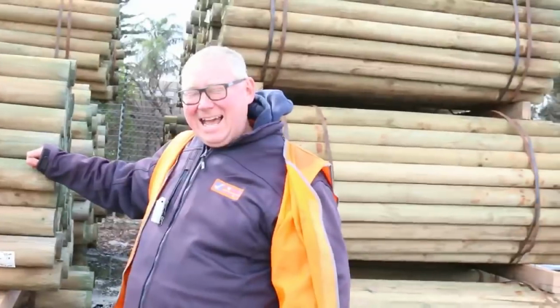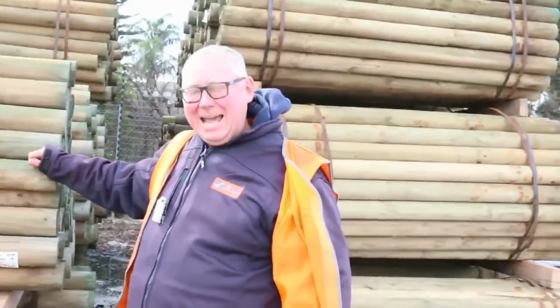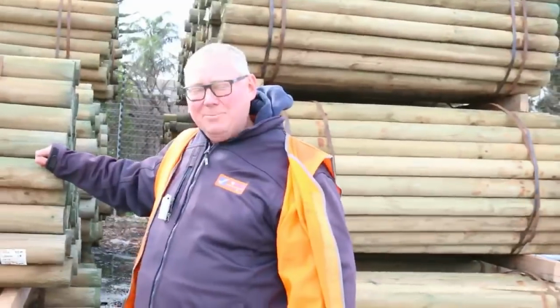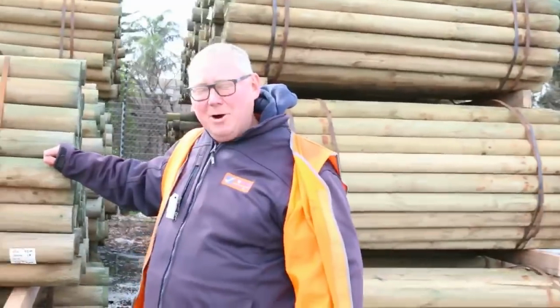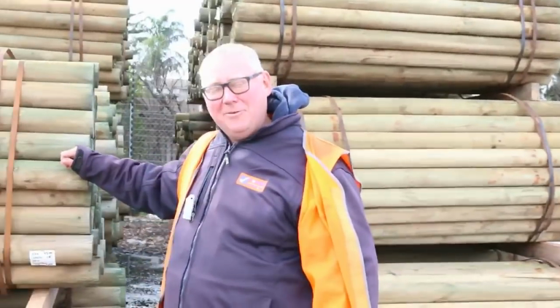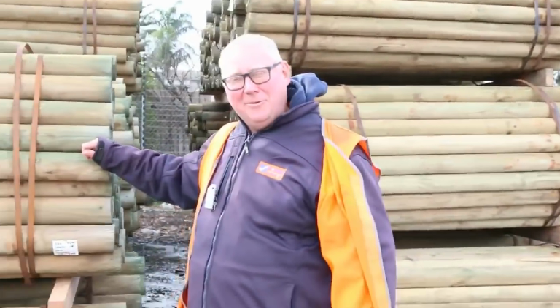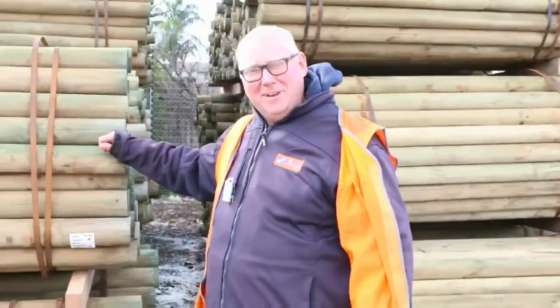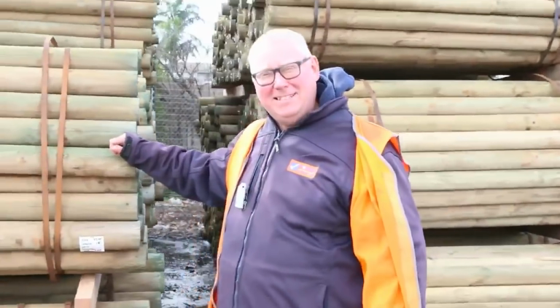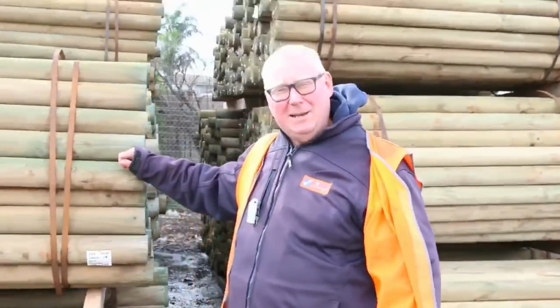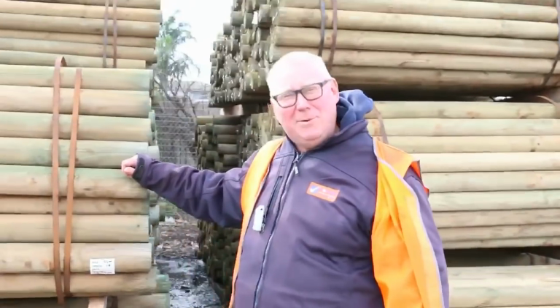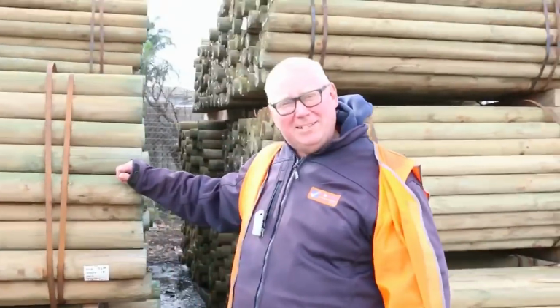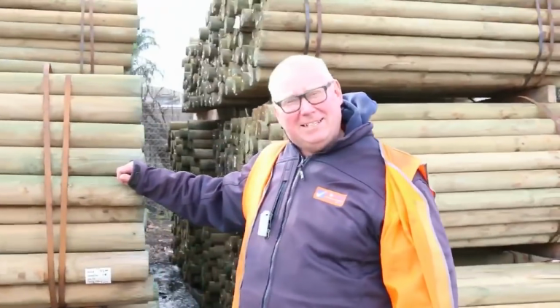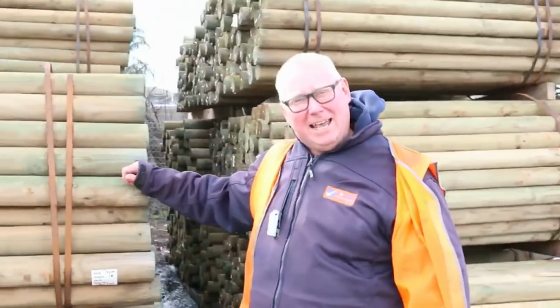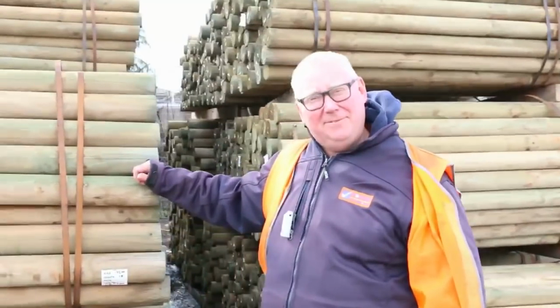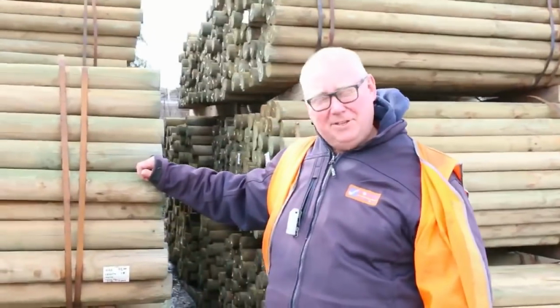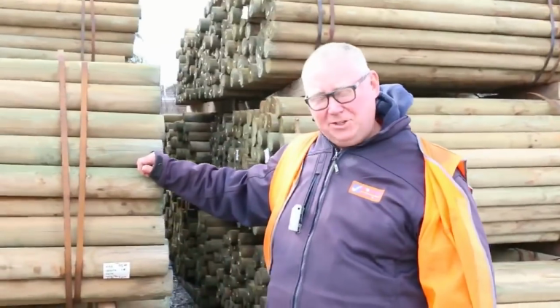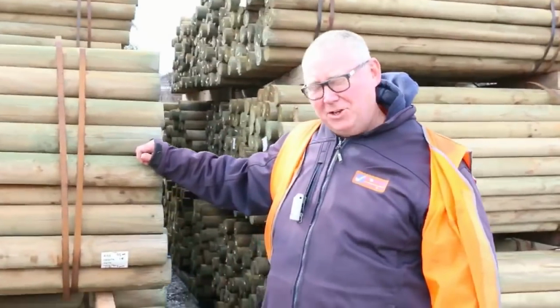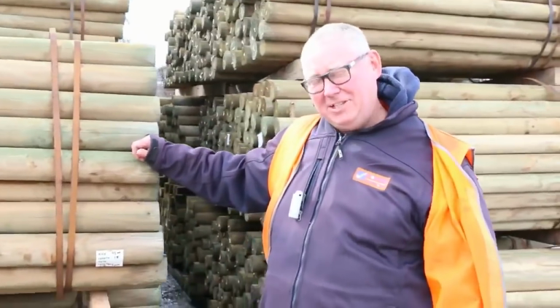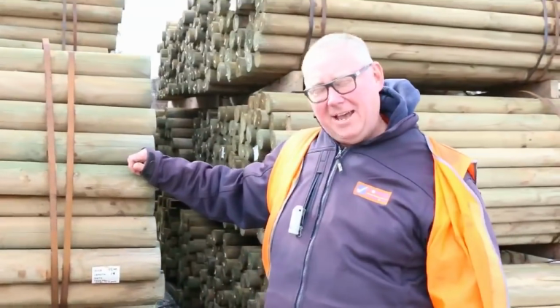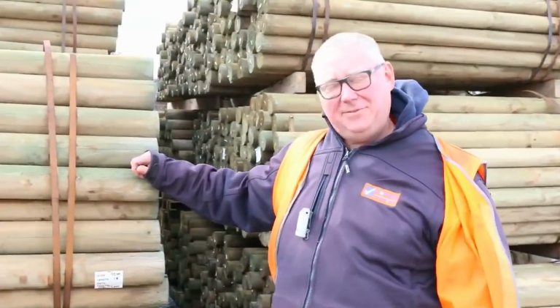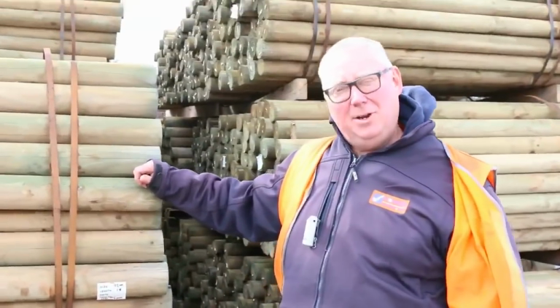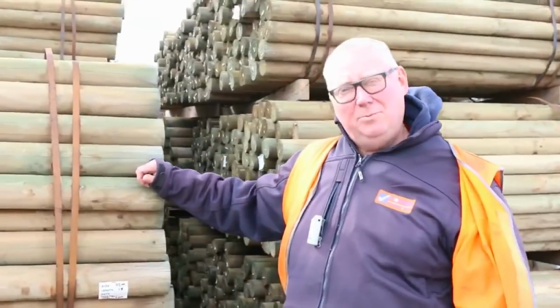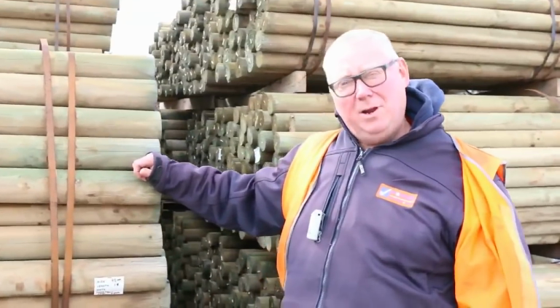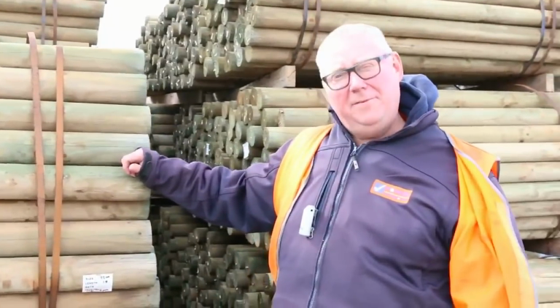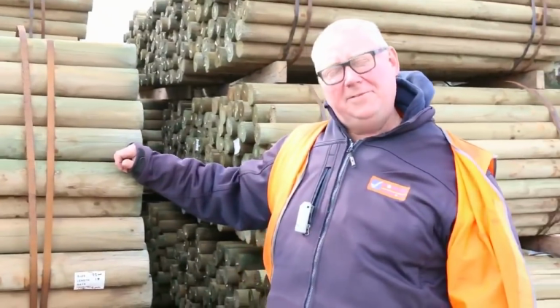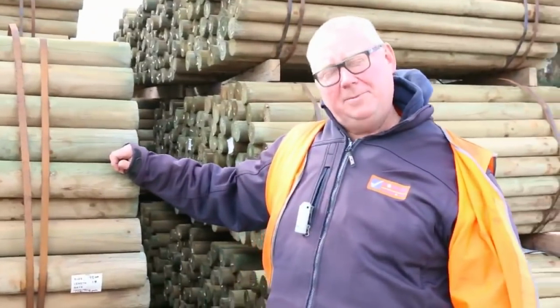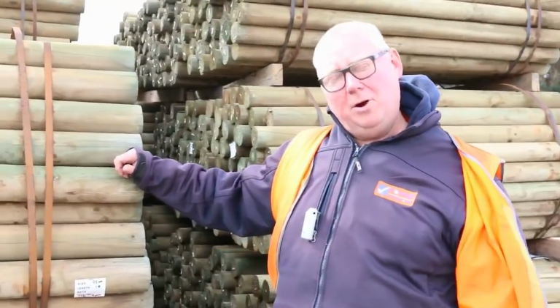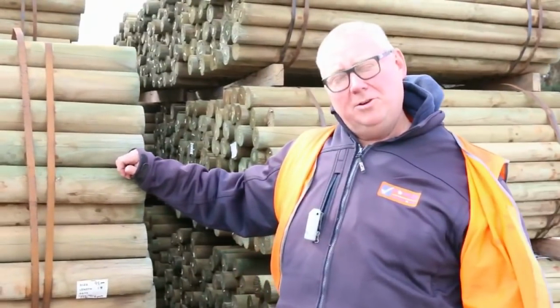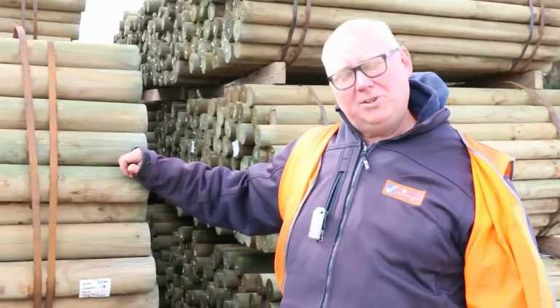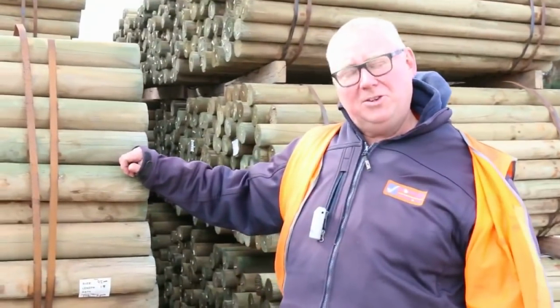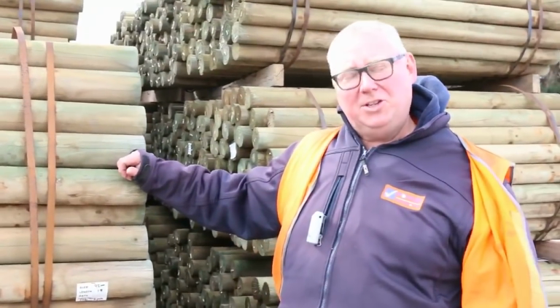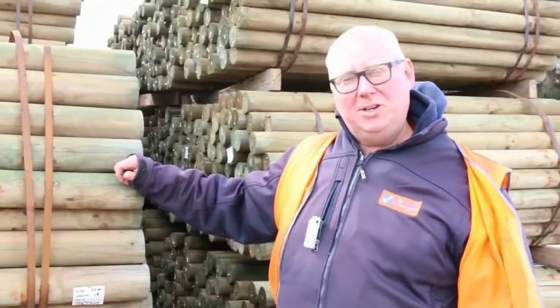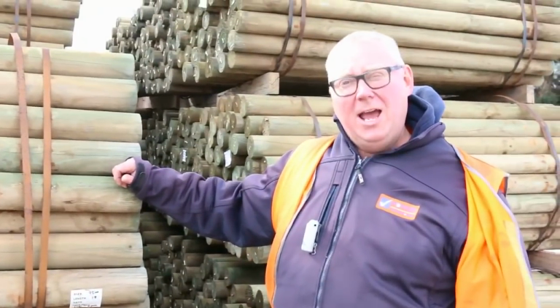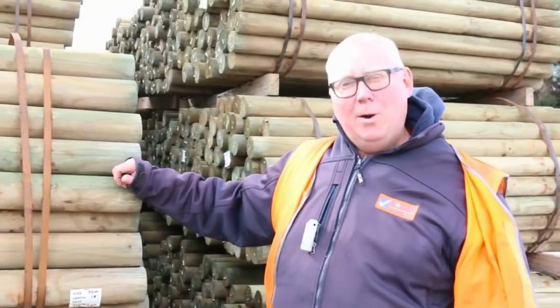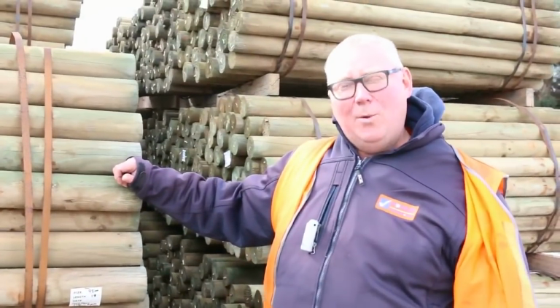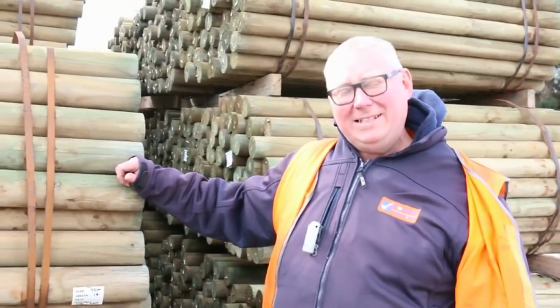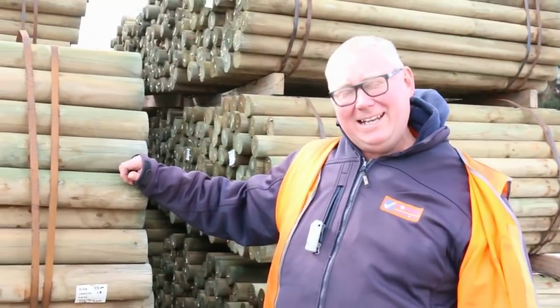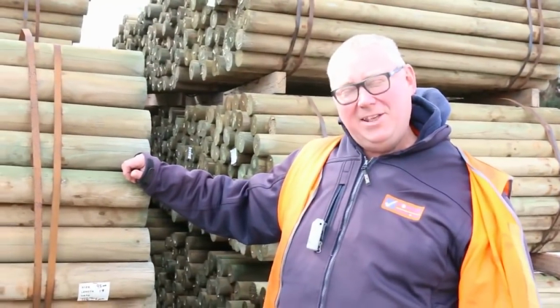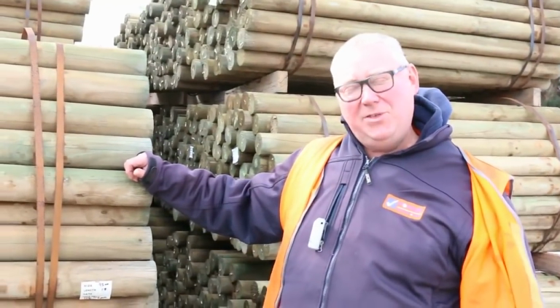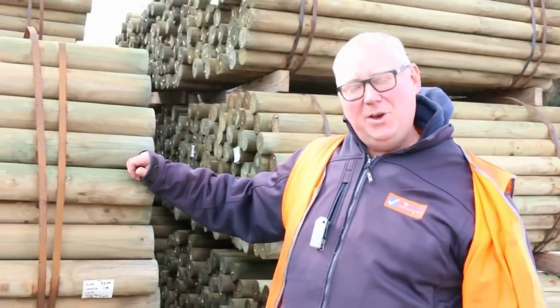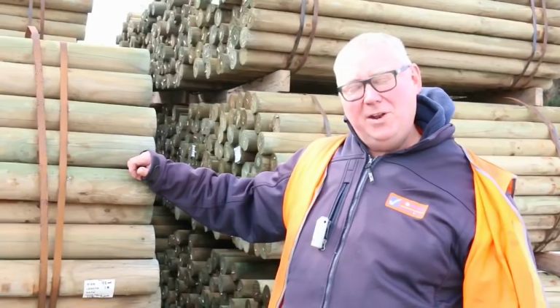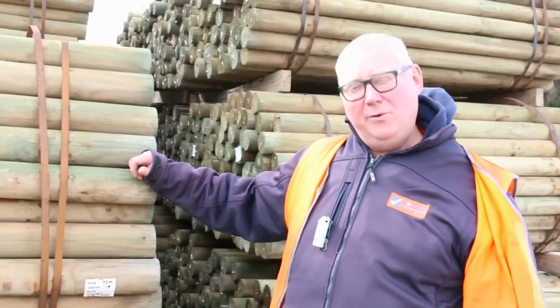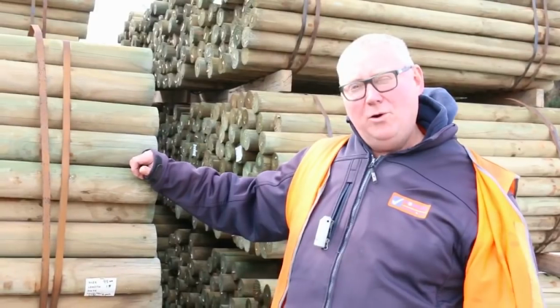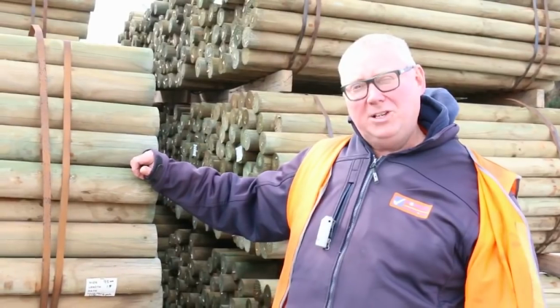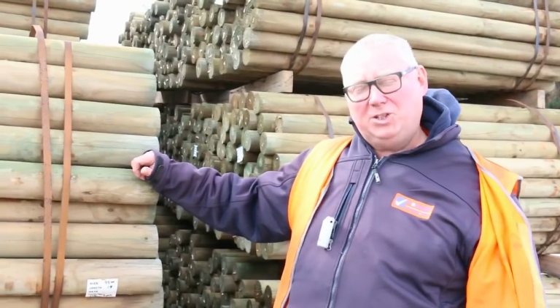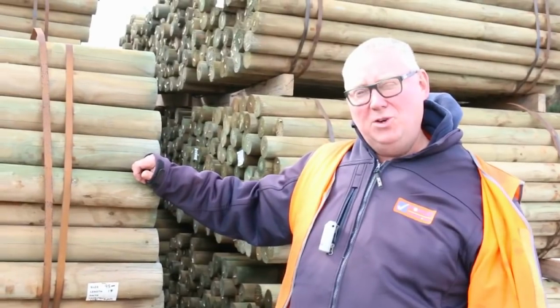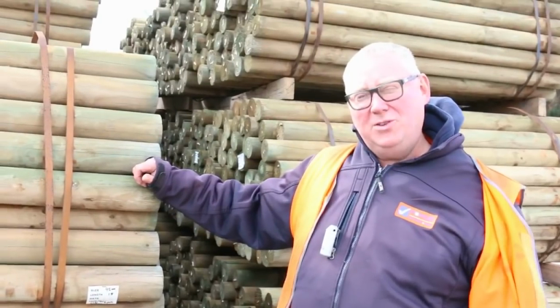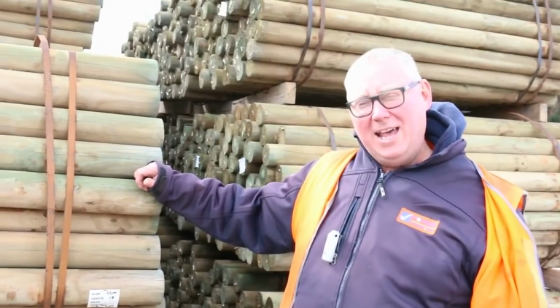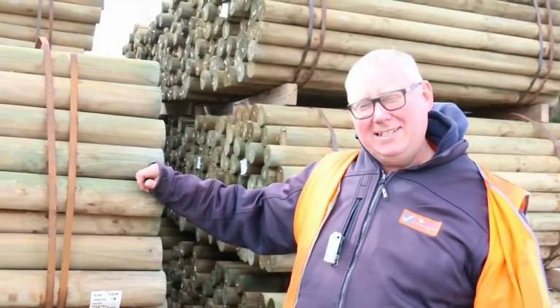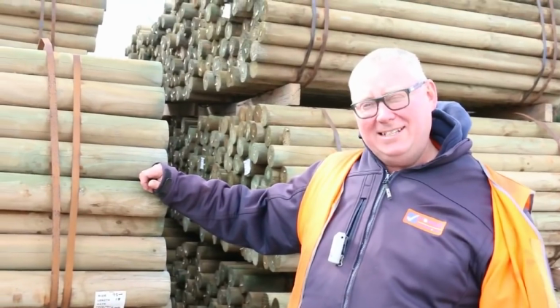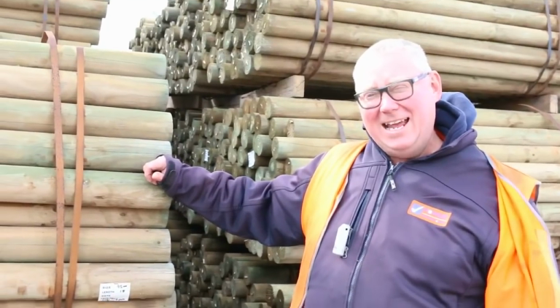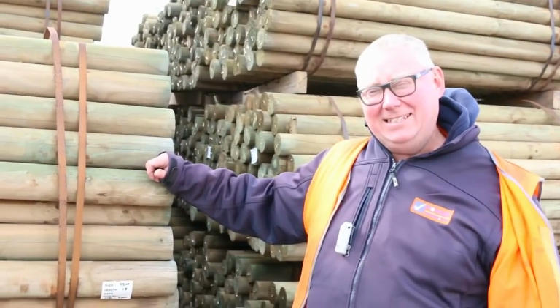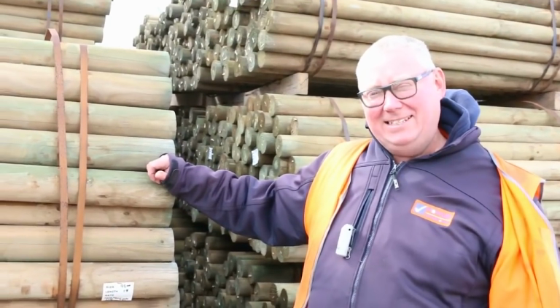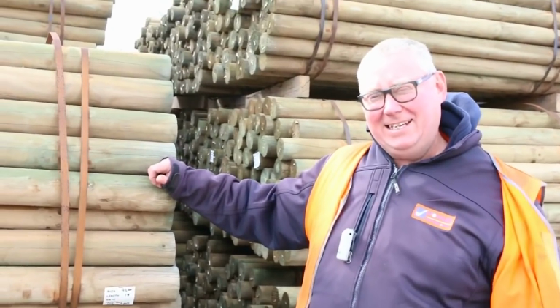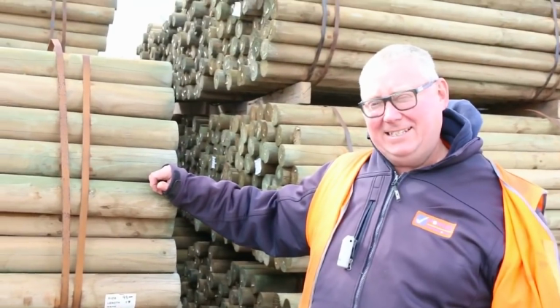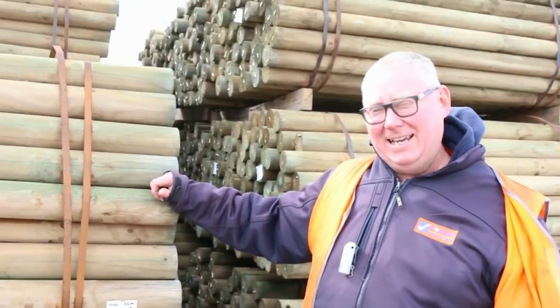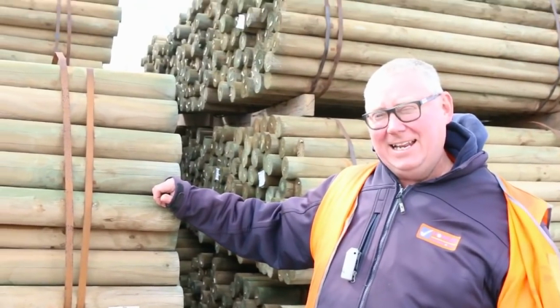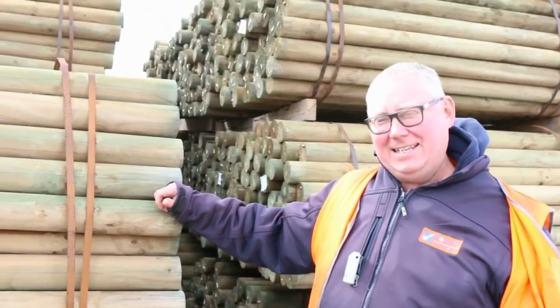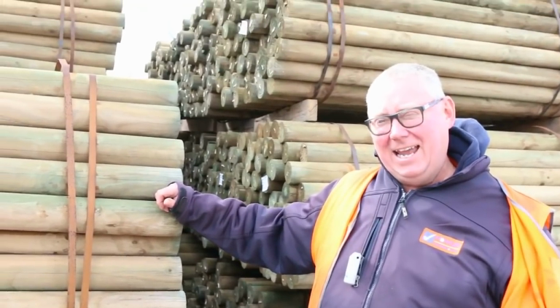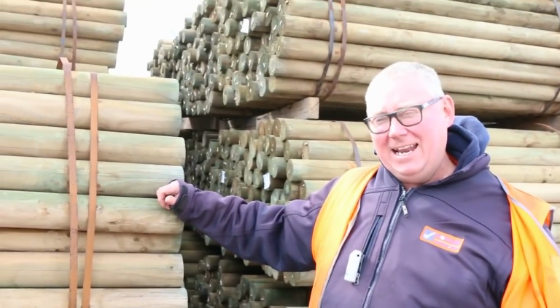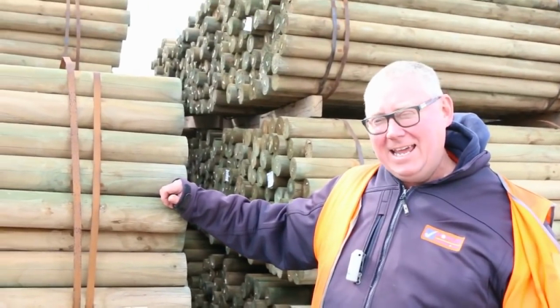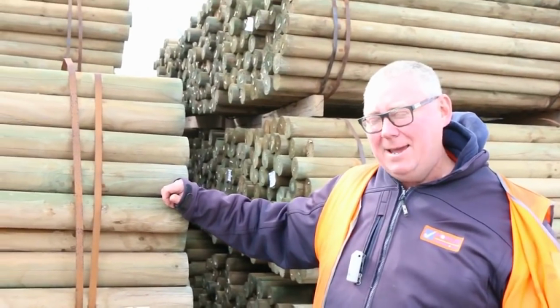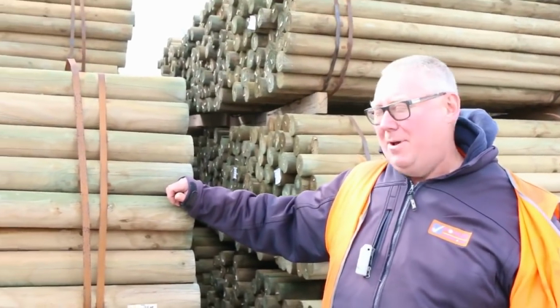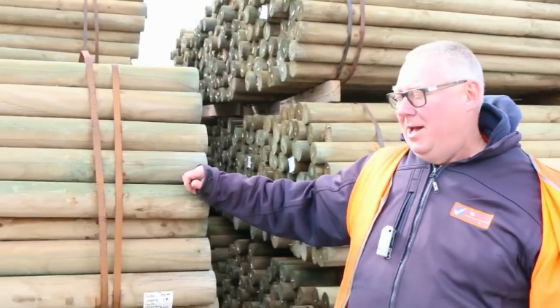G'day, Michael from Fowles here once again for the Tuesday afternoon preview of tomorrow's auction — Wednesday the 3rd of August 2016 at 10am.